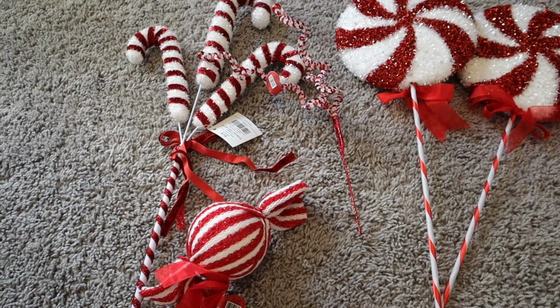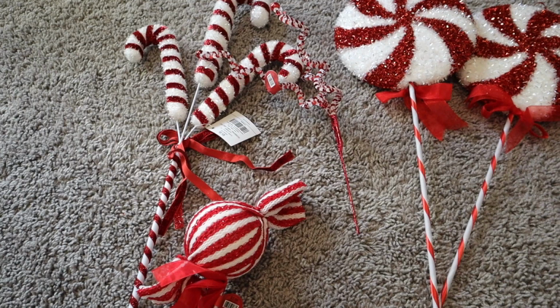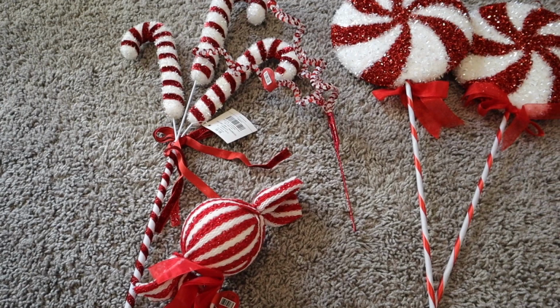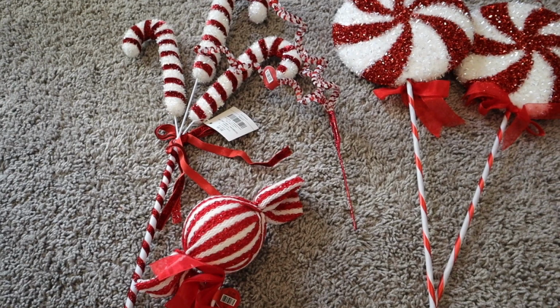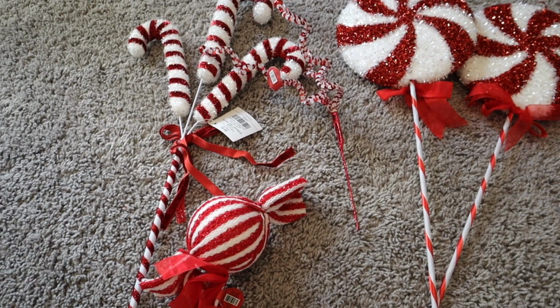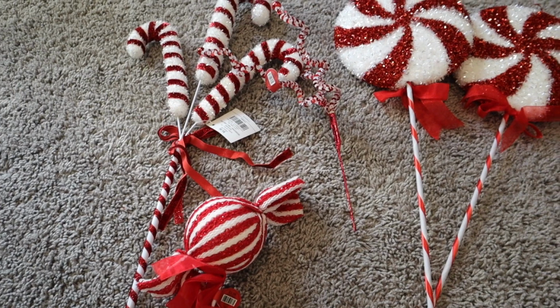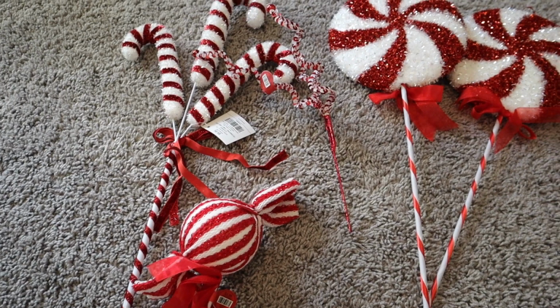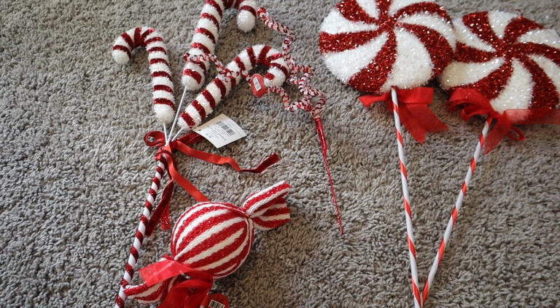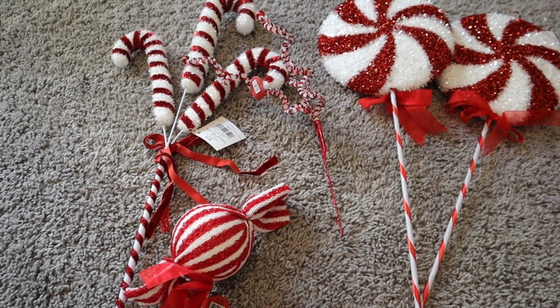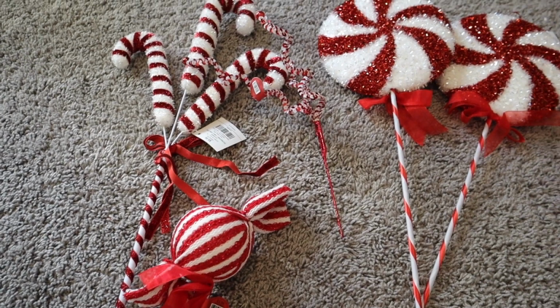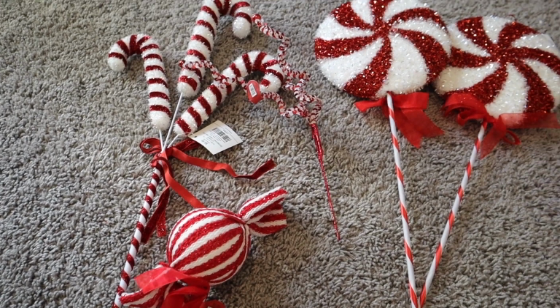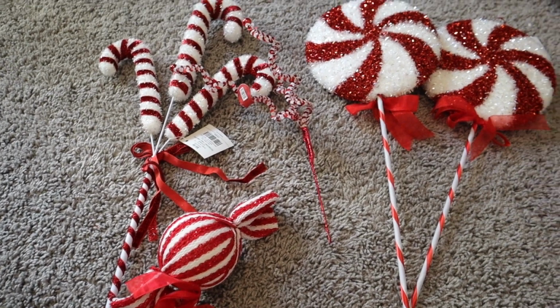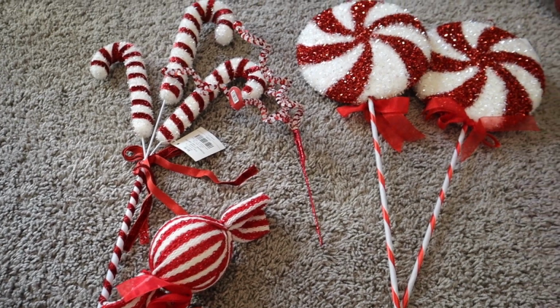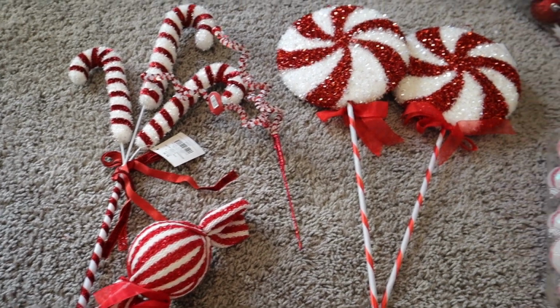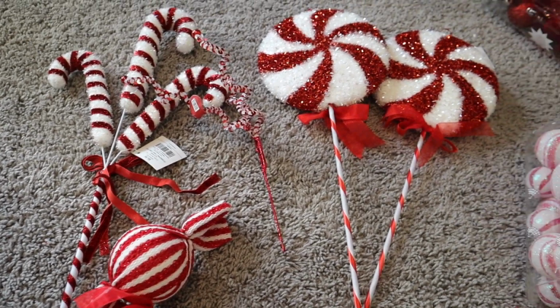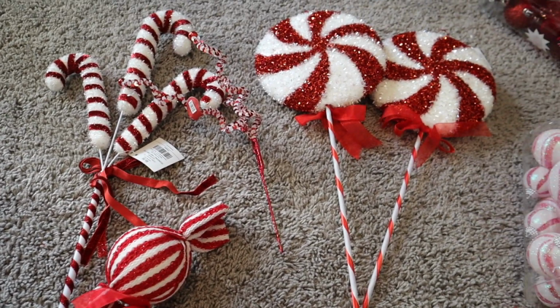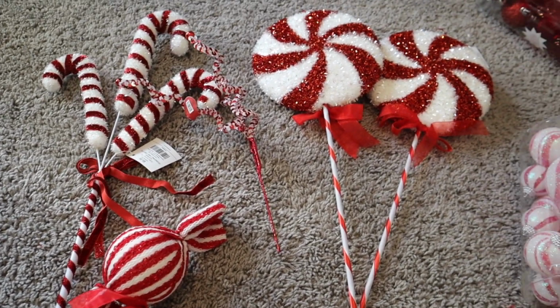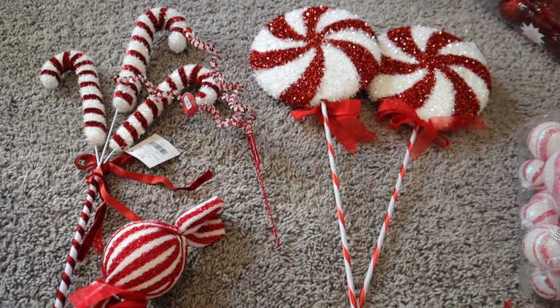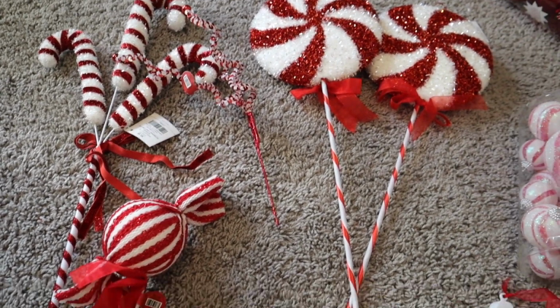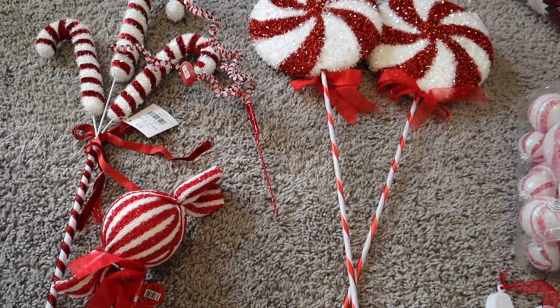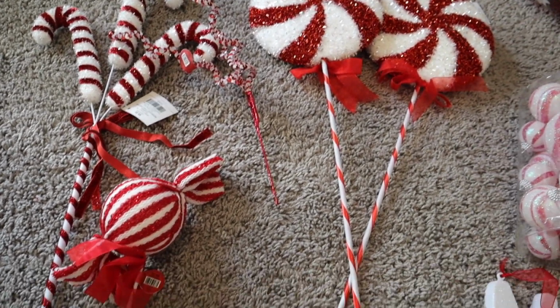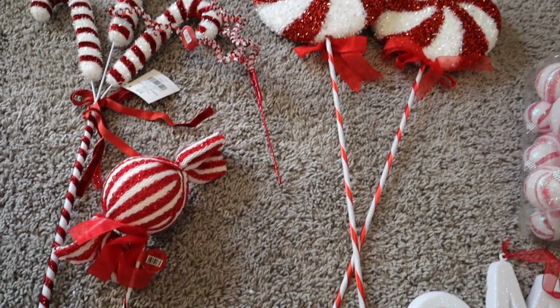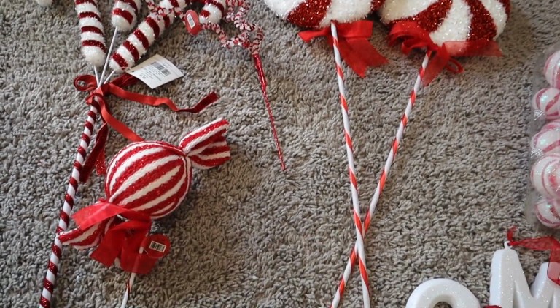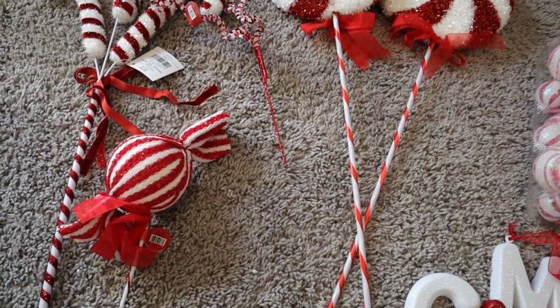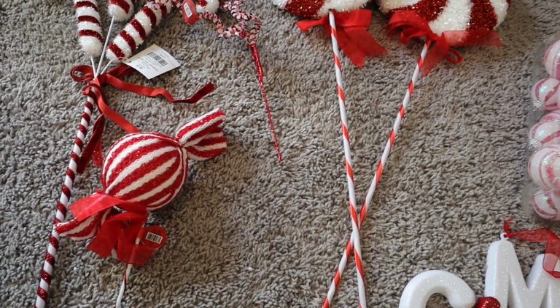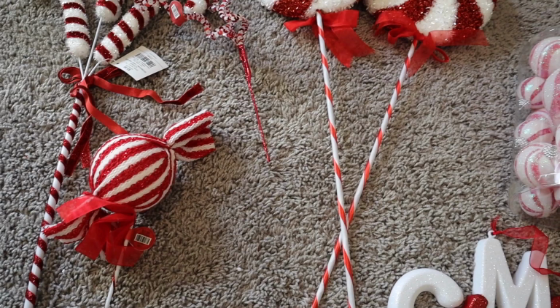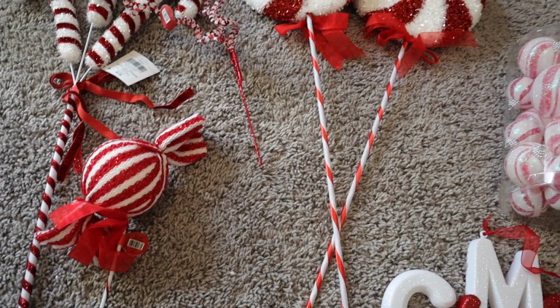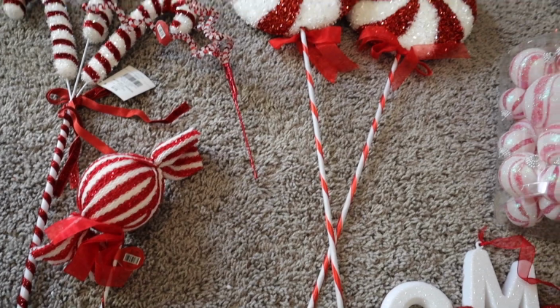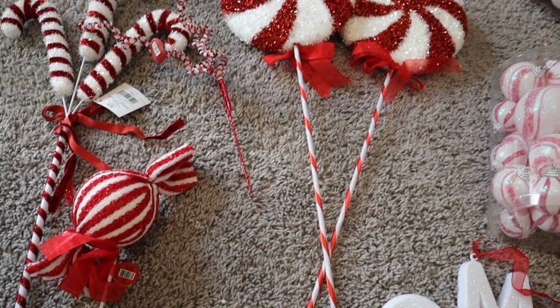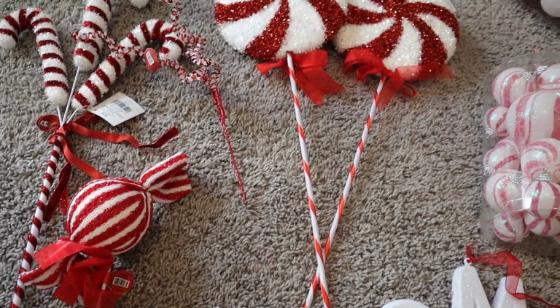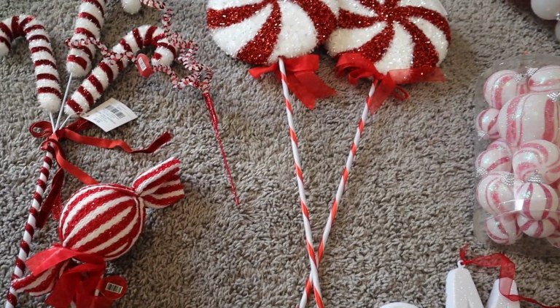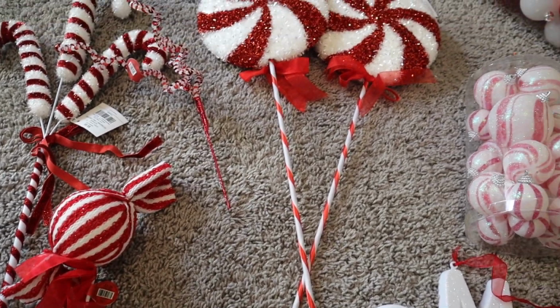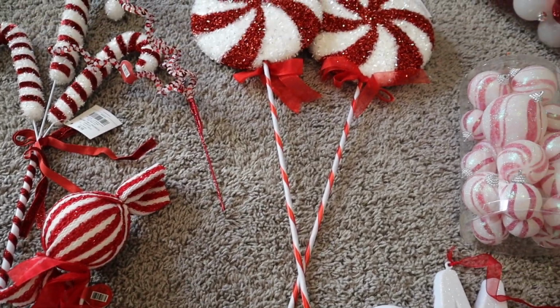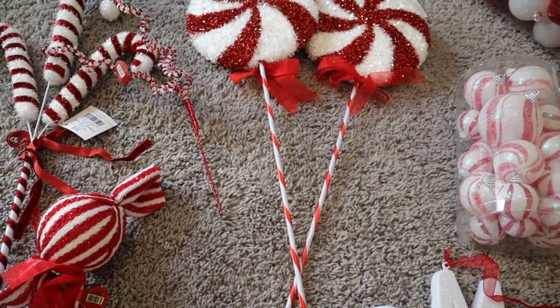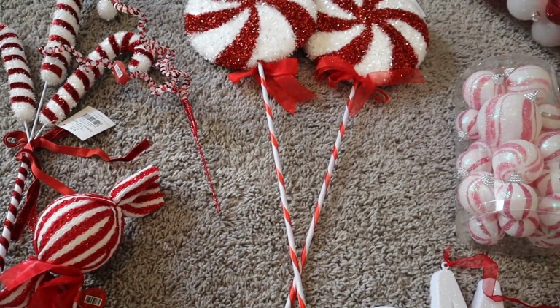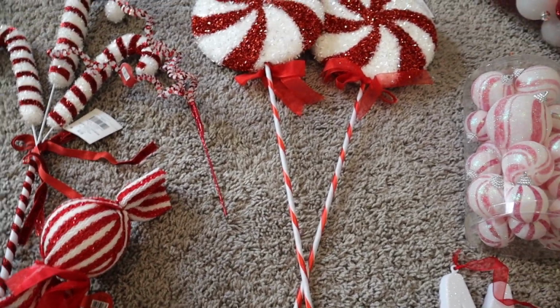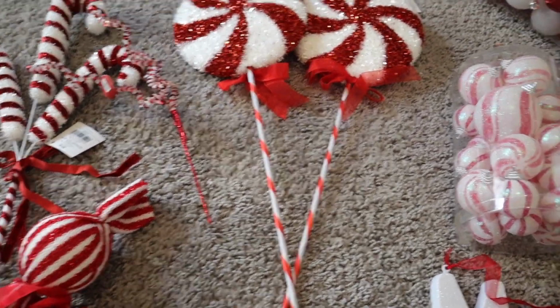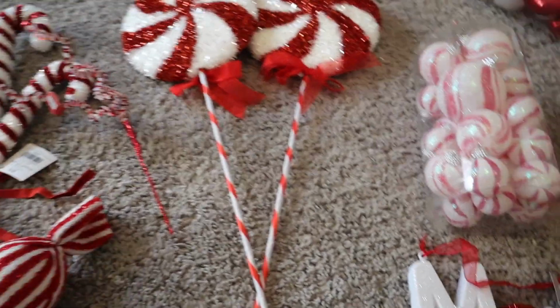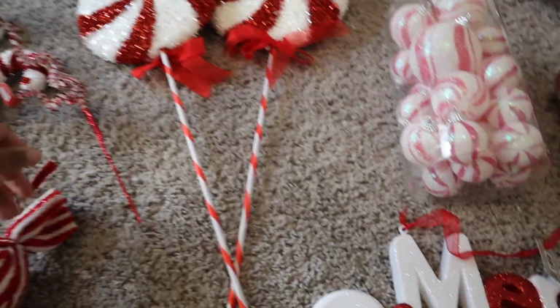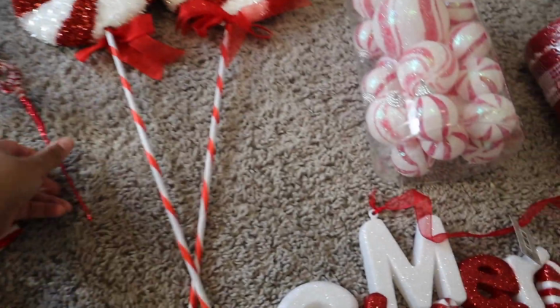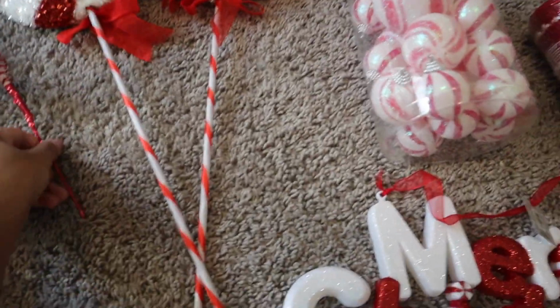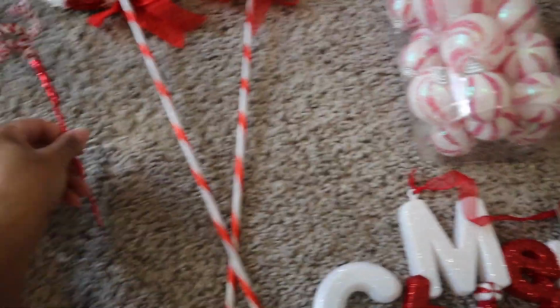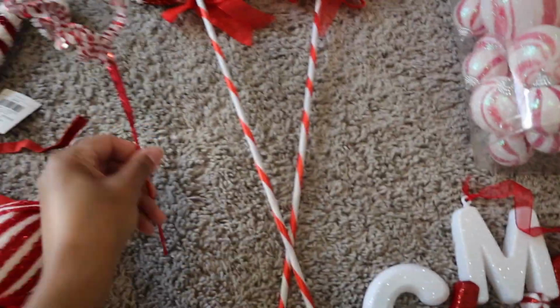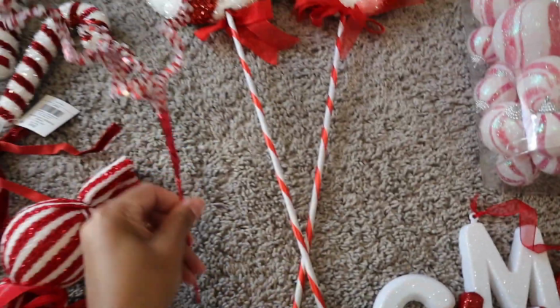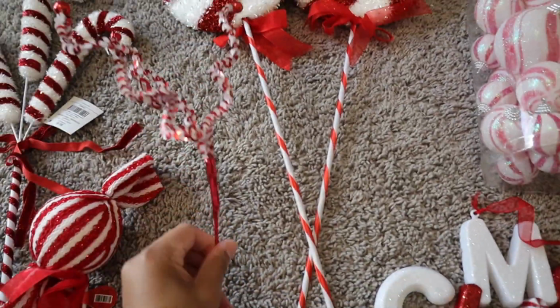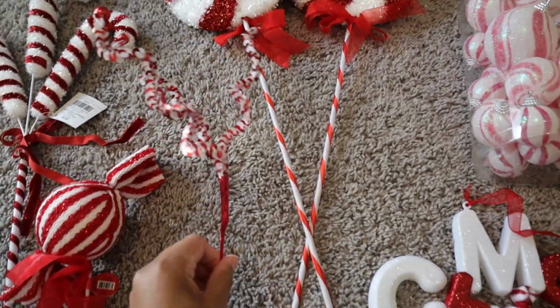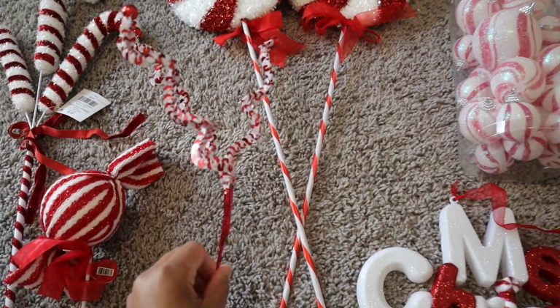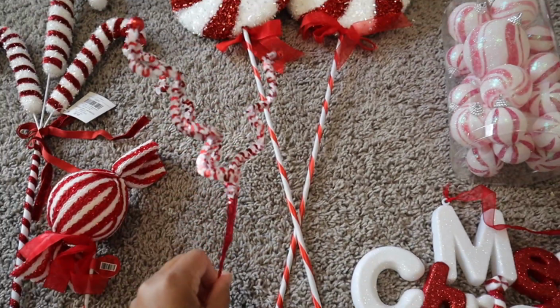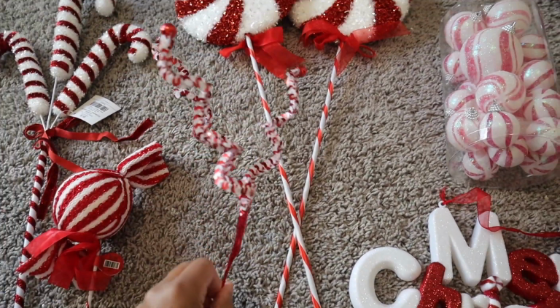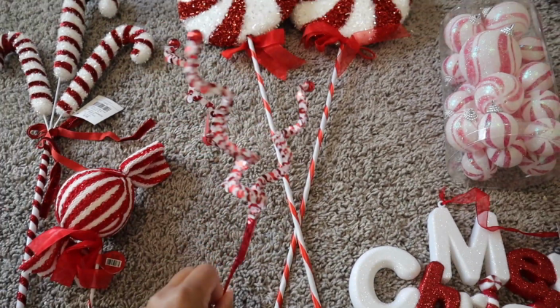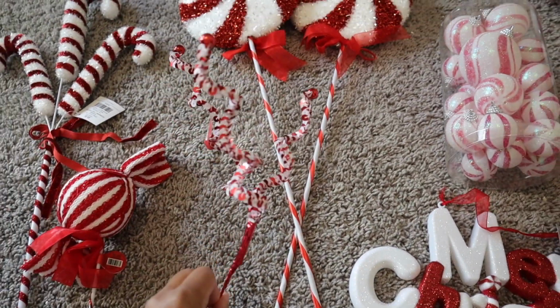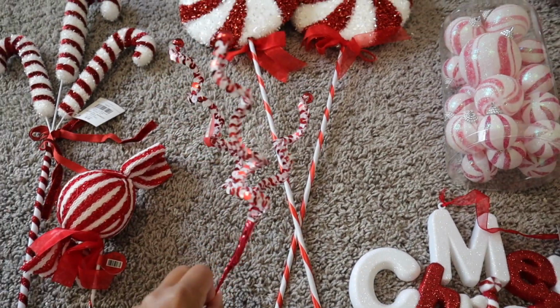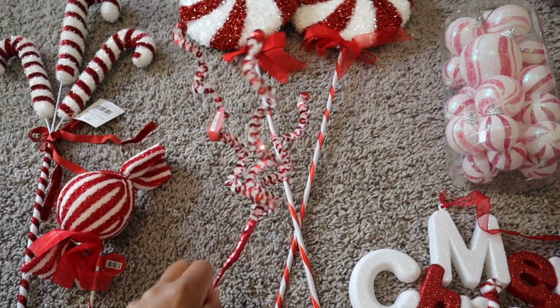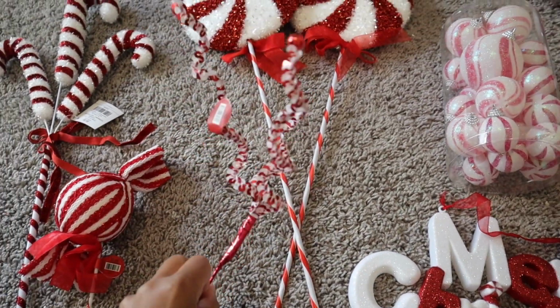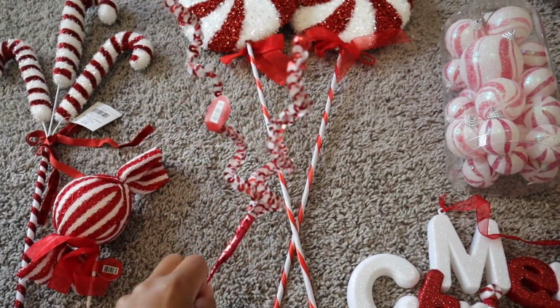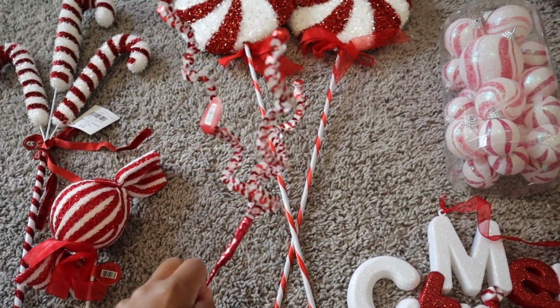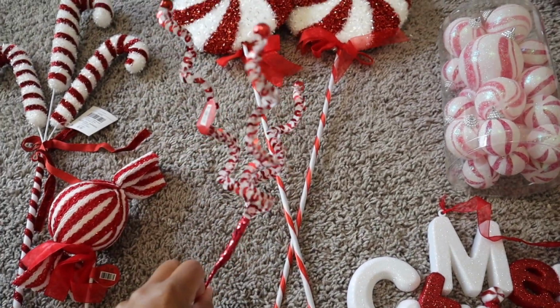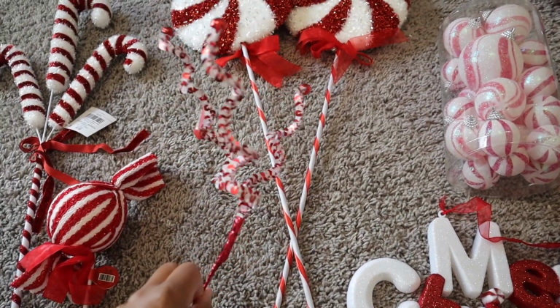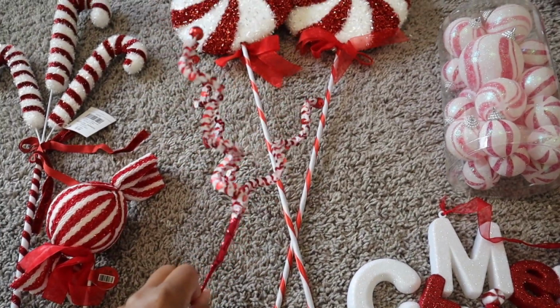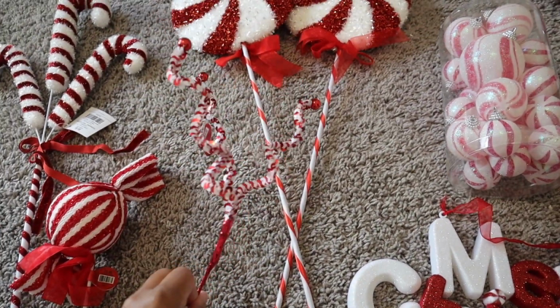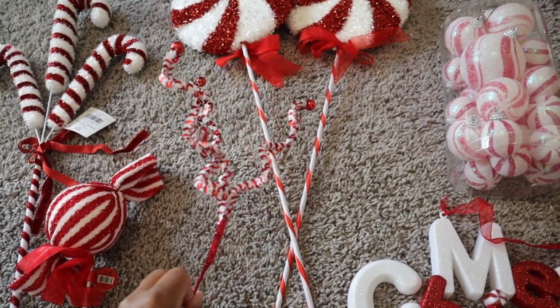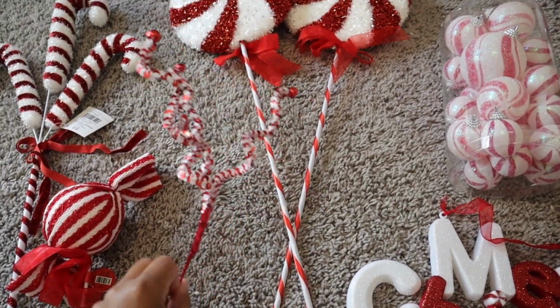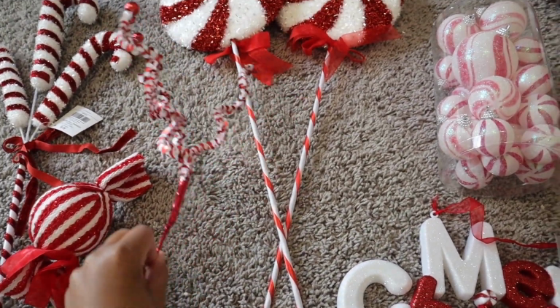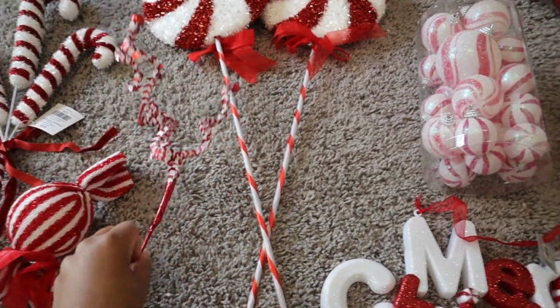As always, I lay everything out so I'm not all over the place. I just stuck to red and white — I got some lollipops, candy canes, and some deco mesh.